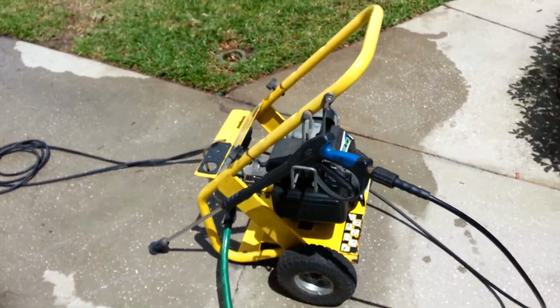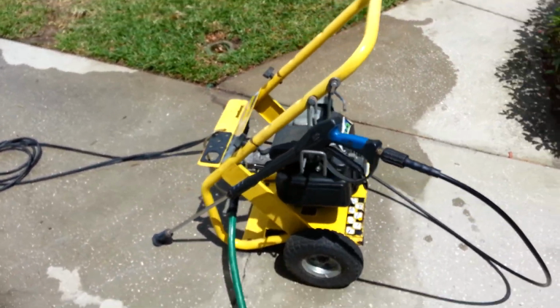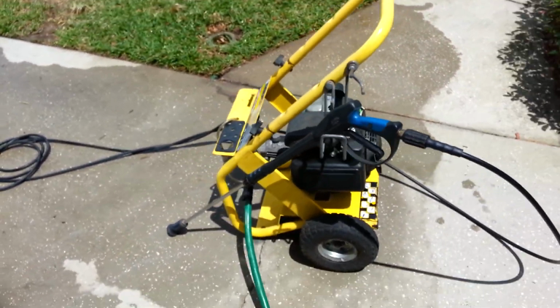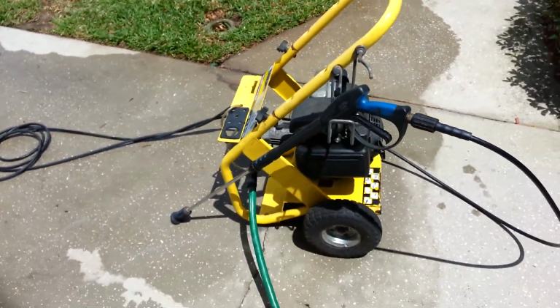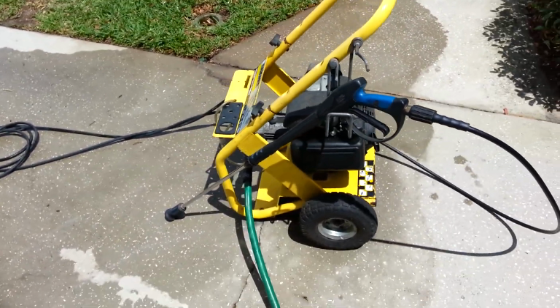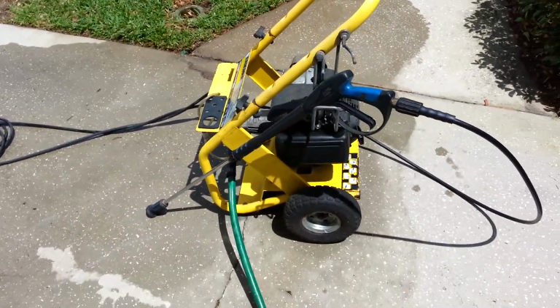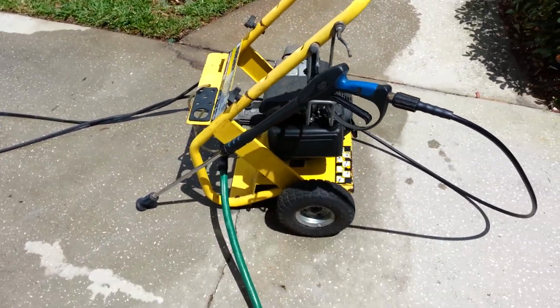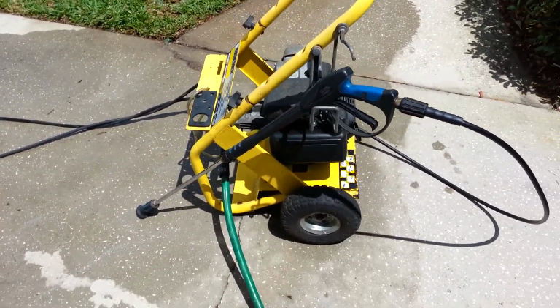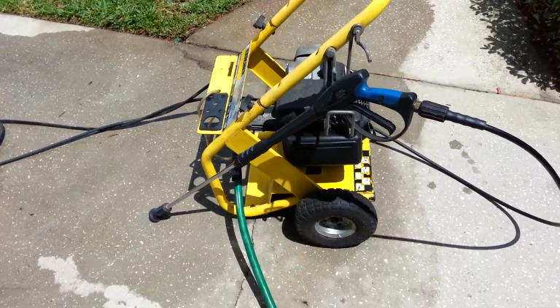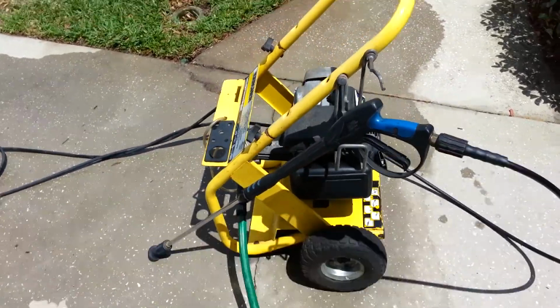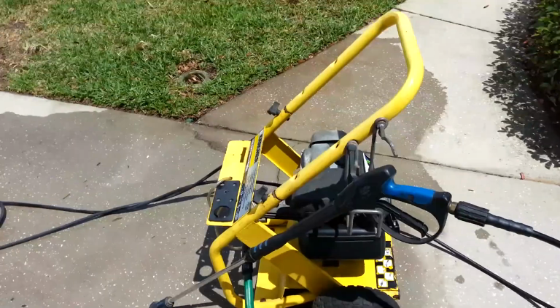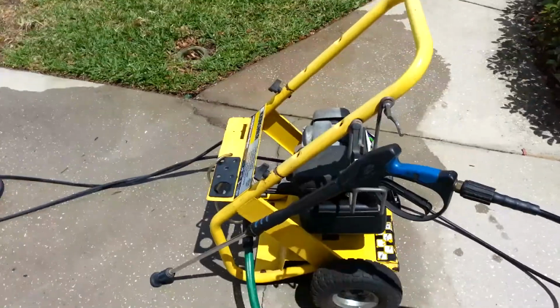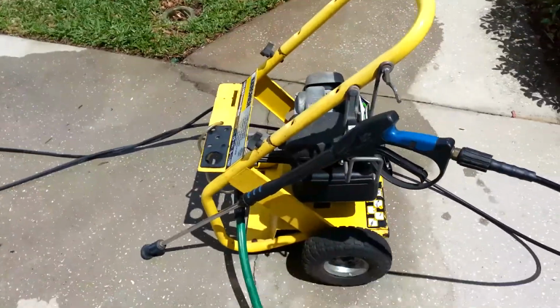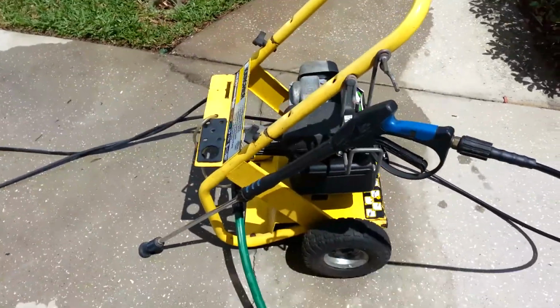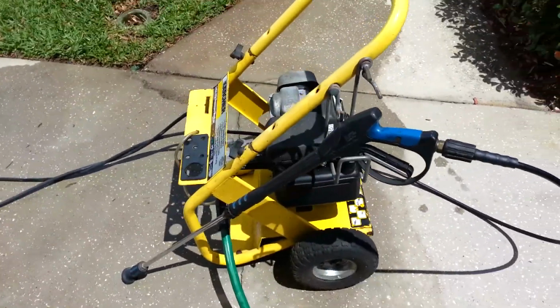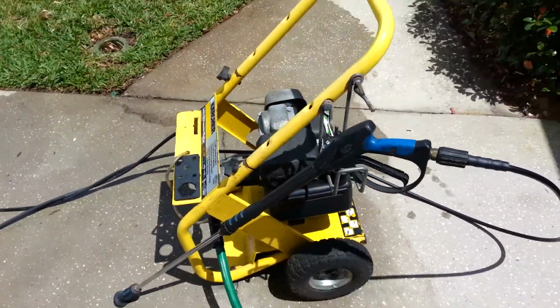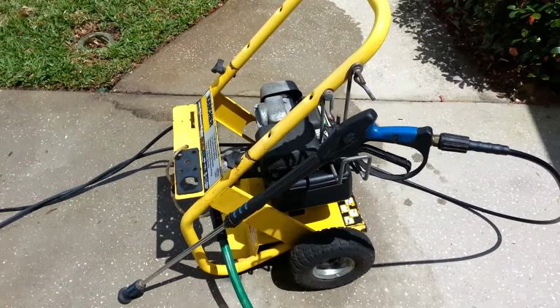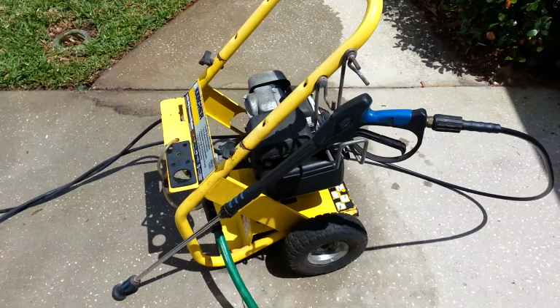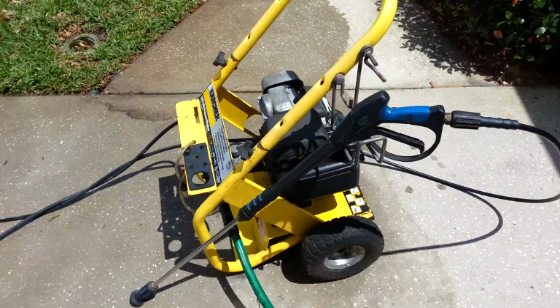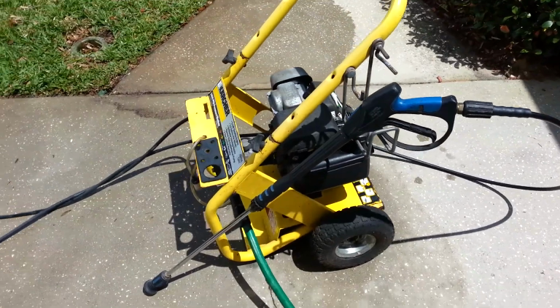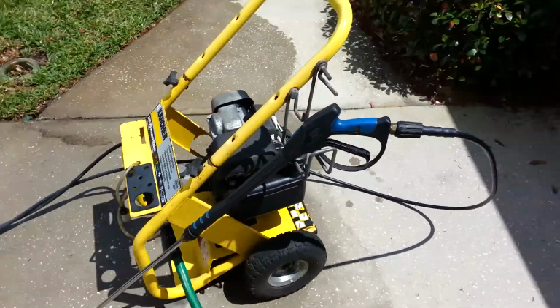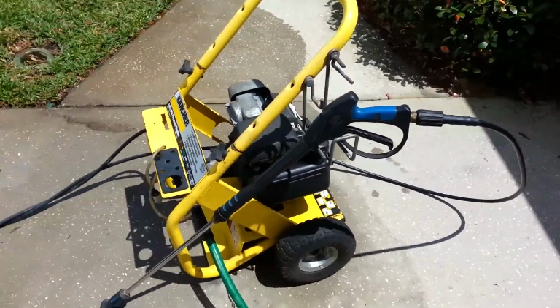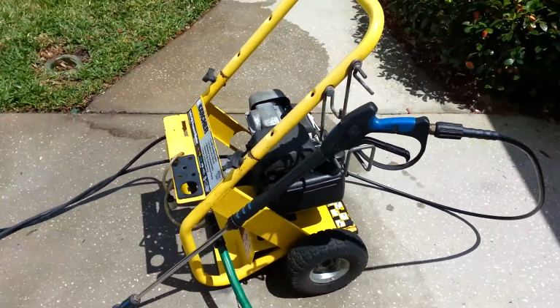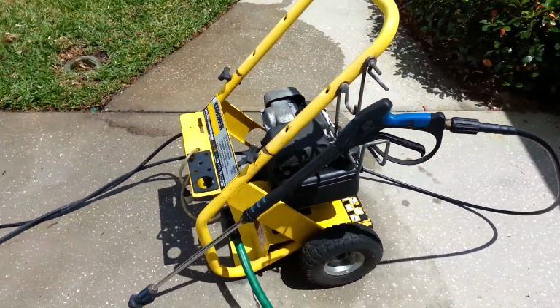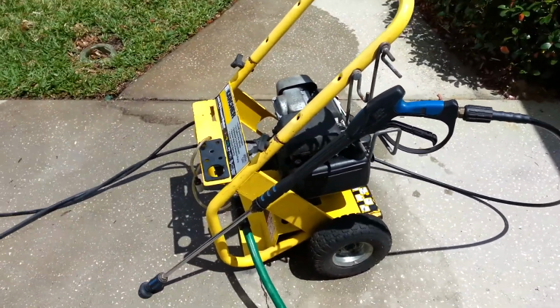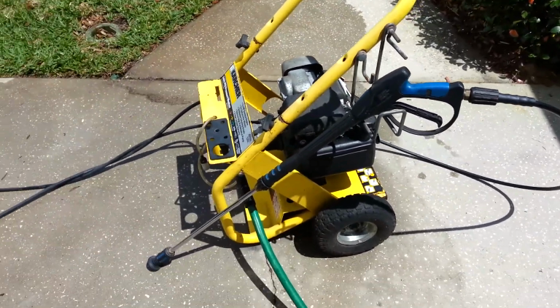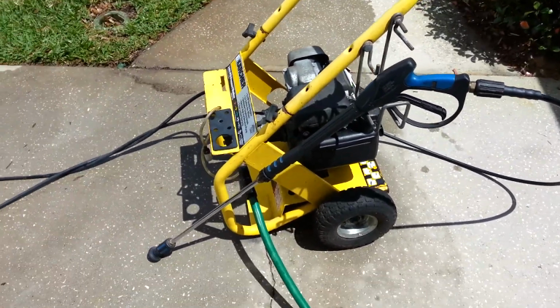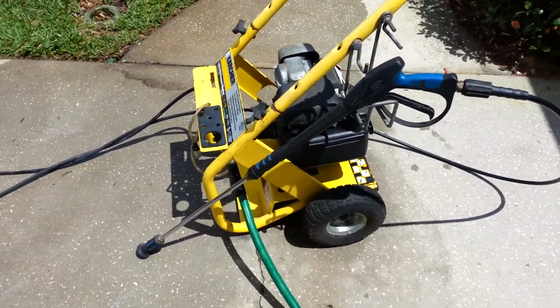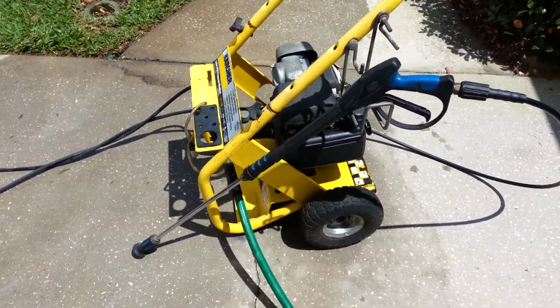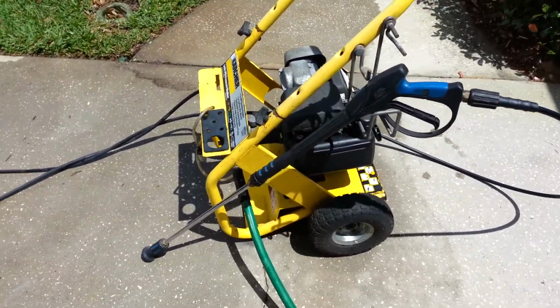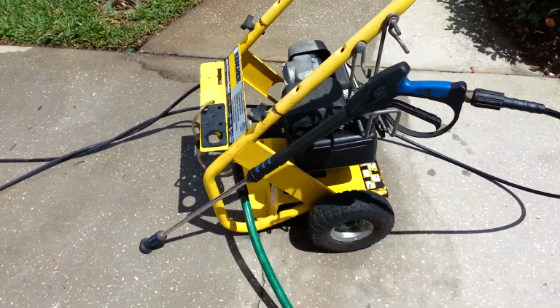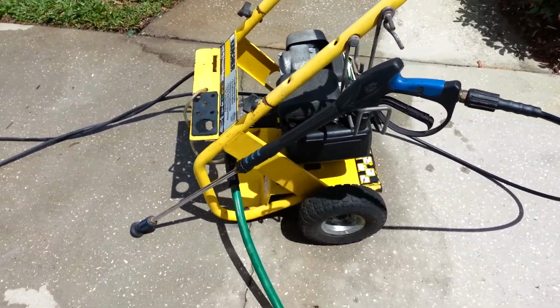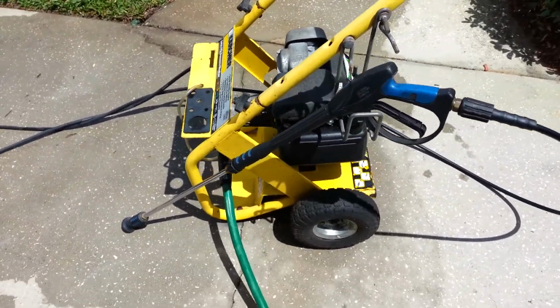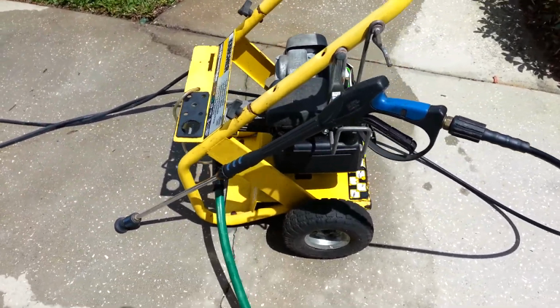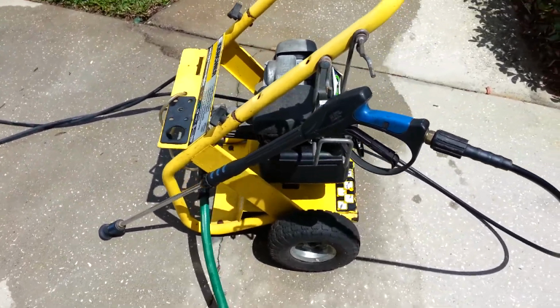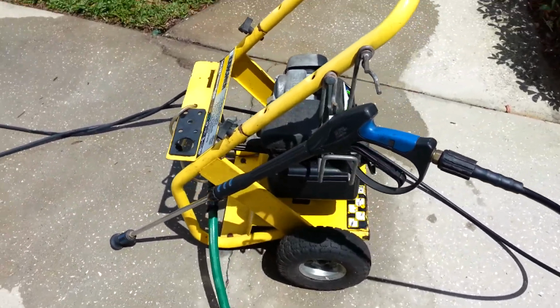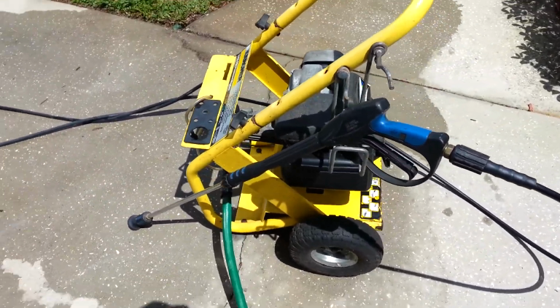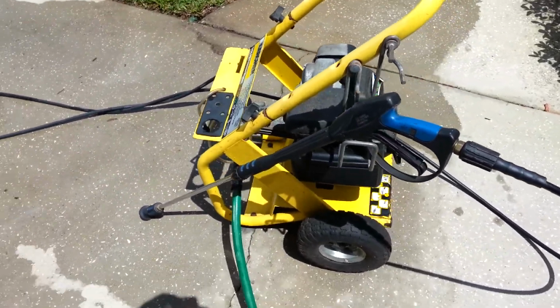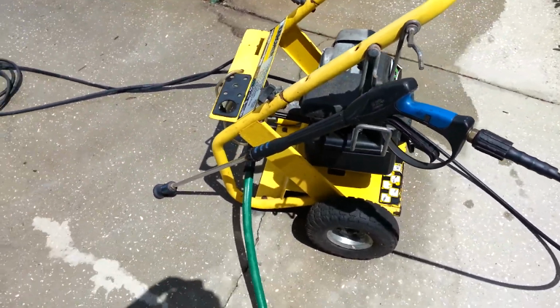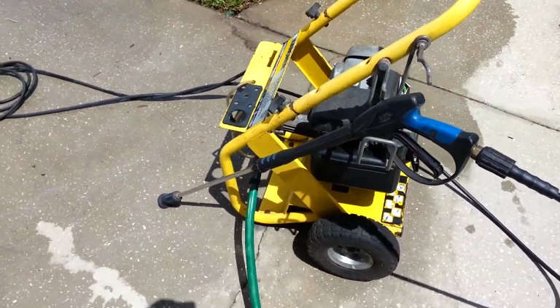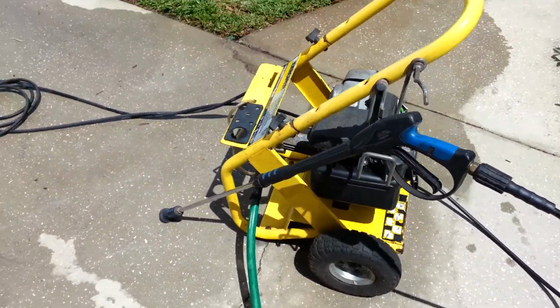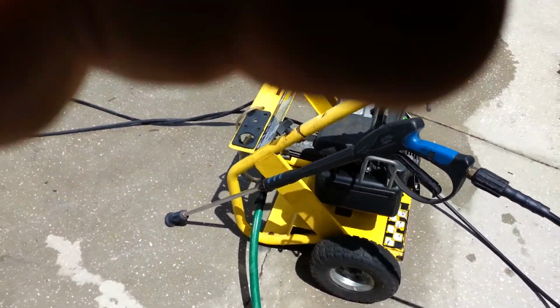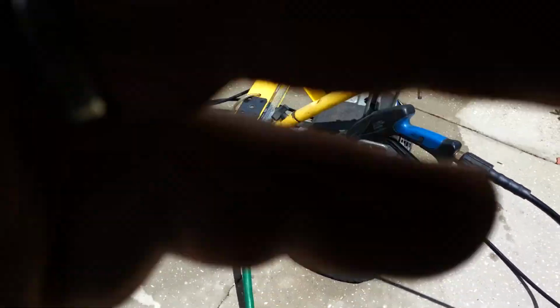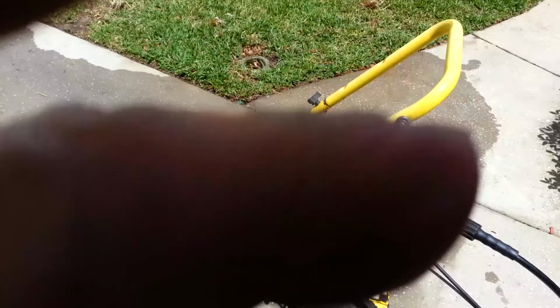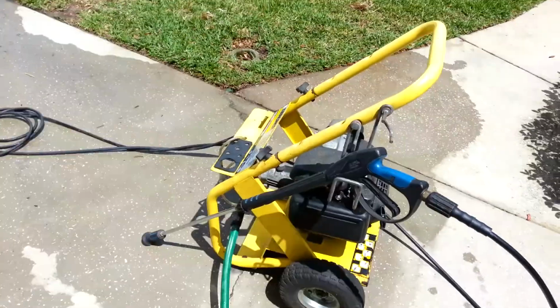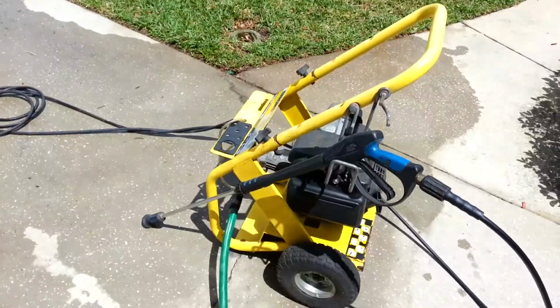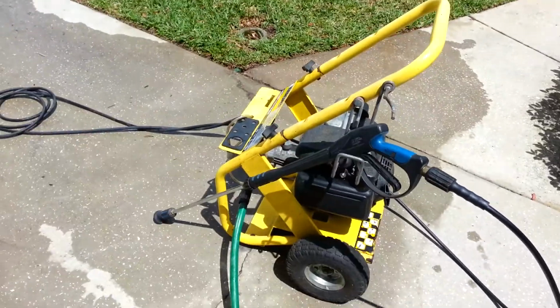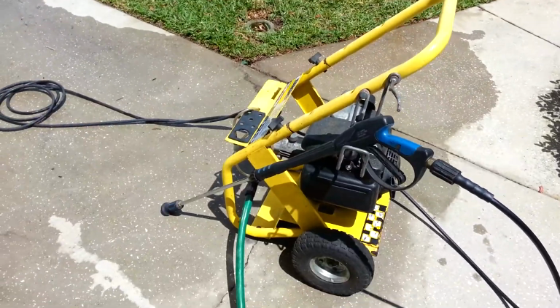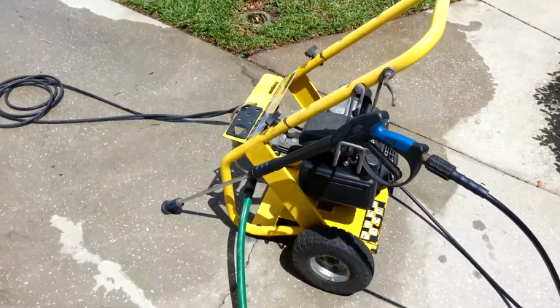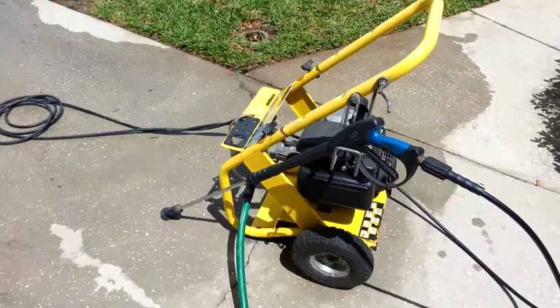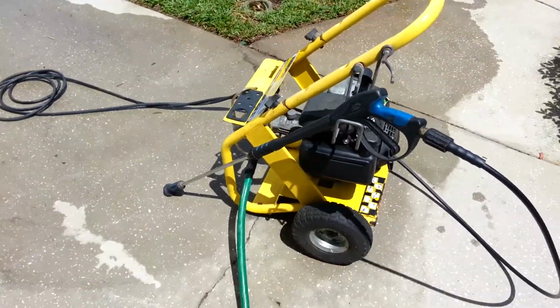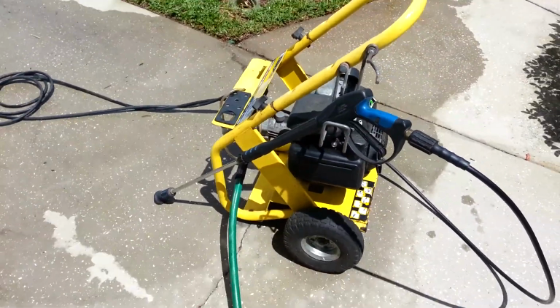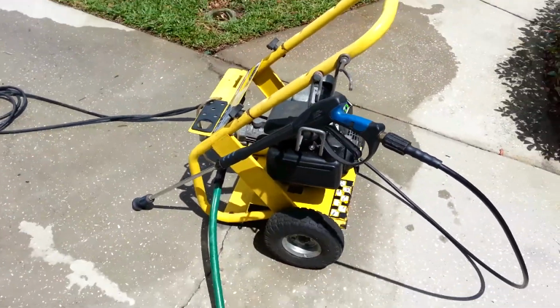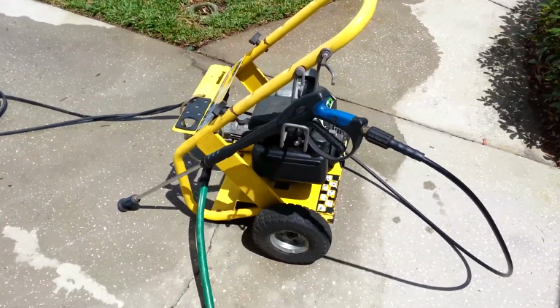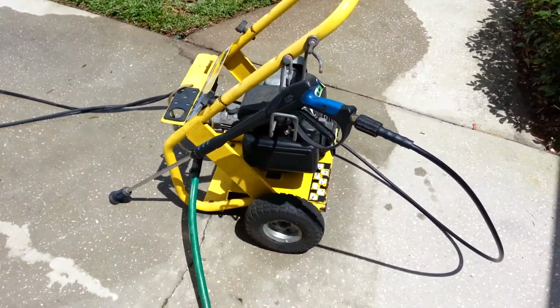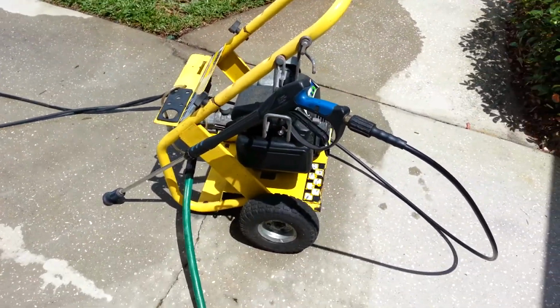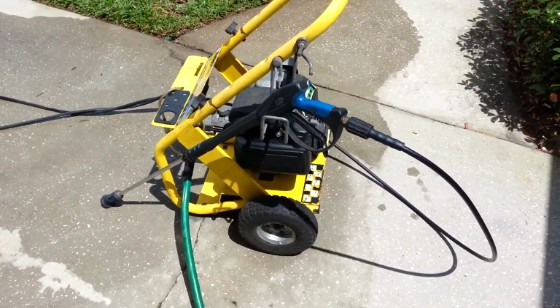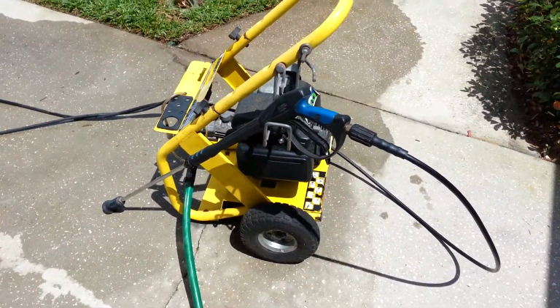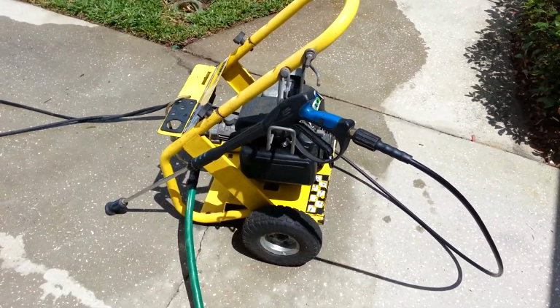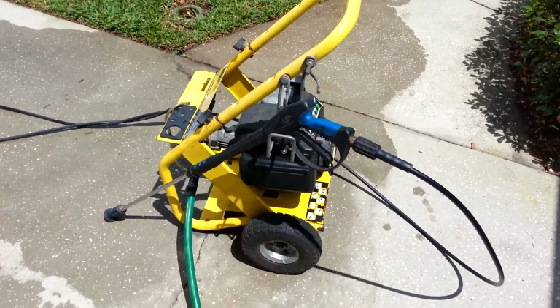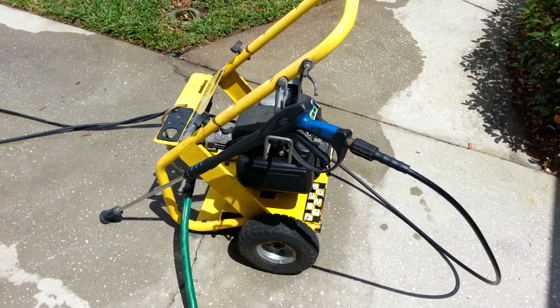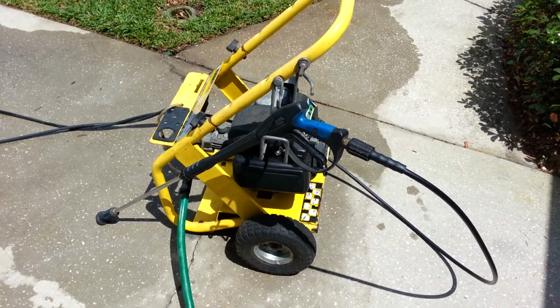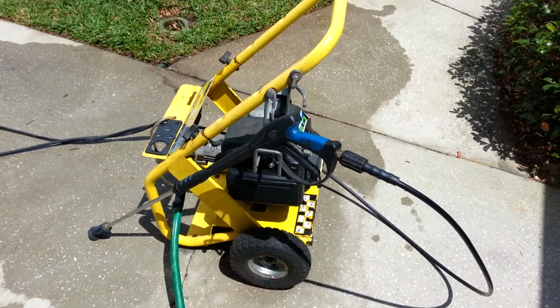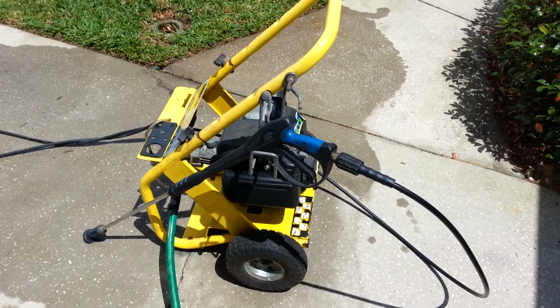Selling it for $250. The Honda motor is a 5 horsepower. Give me a call.